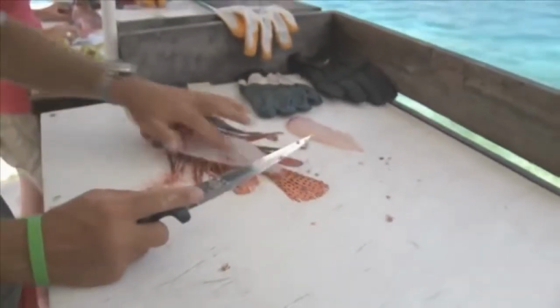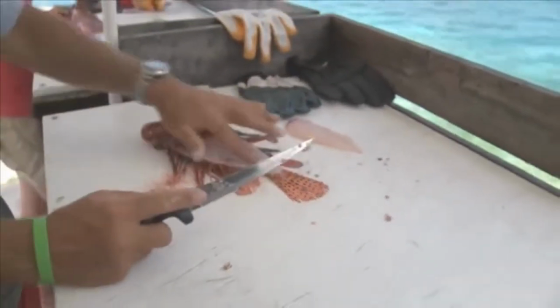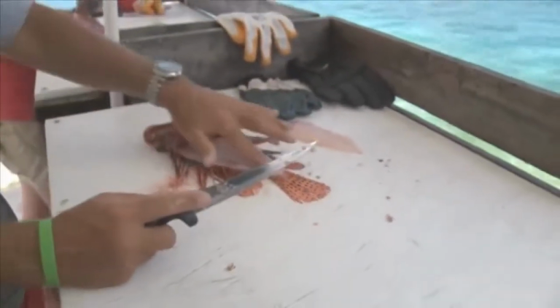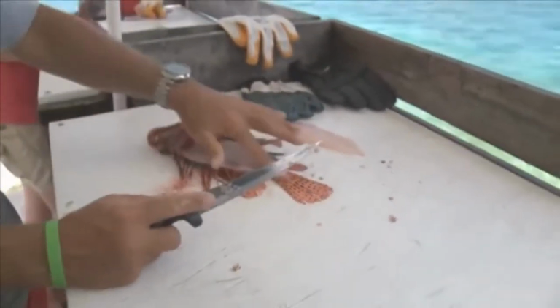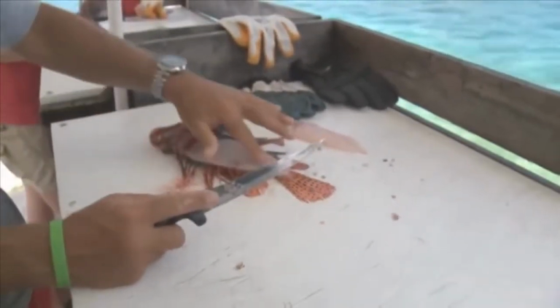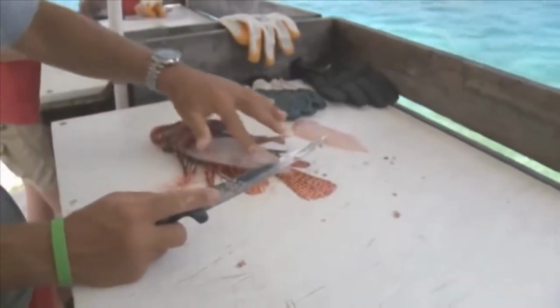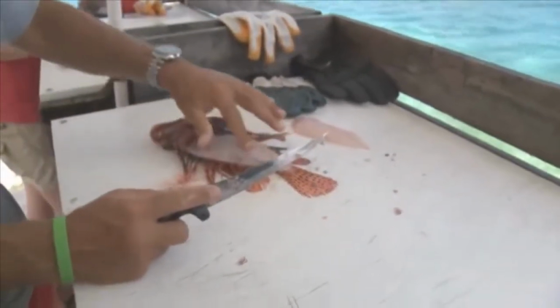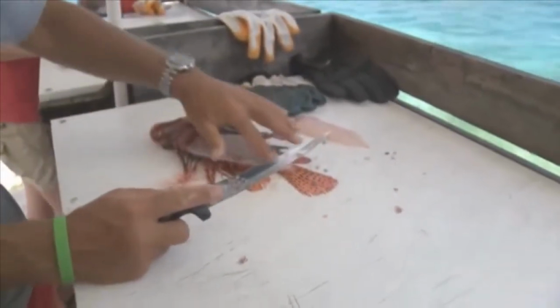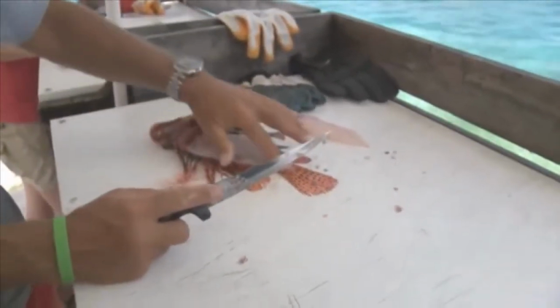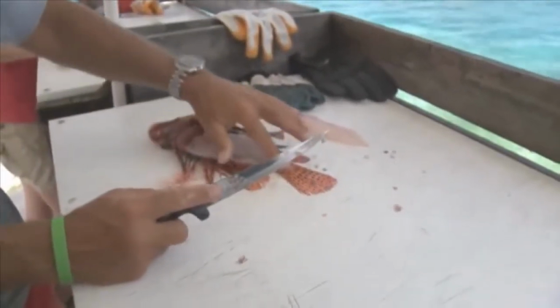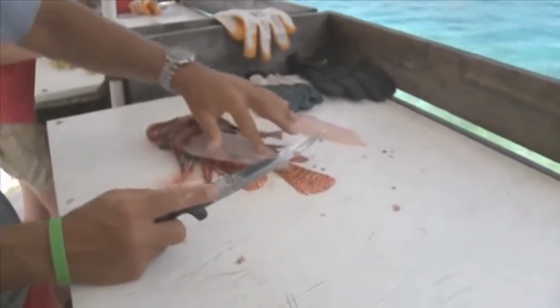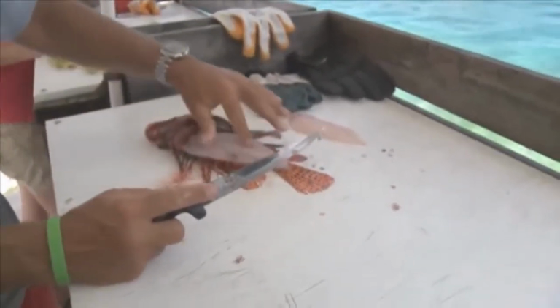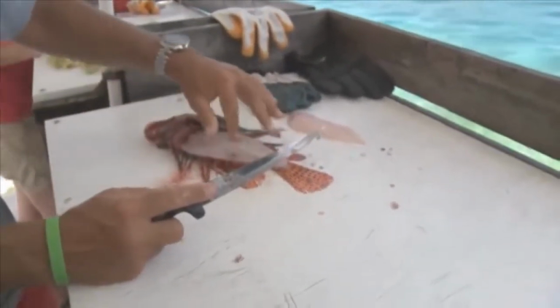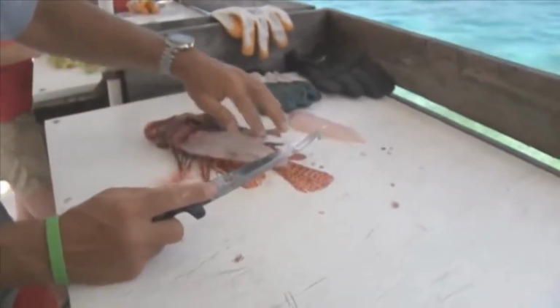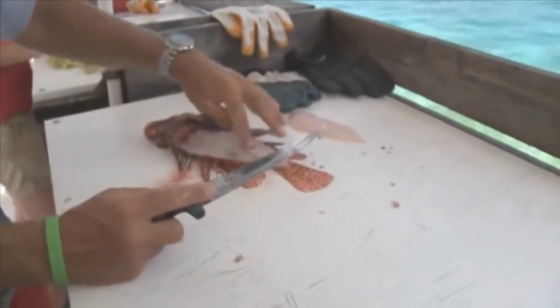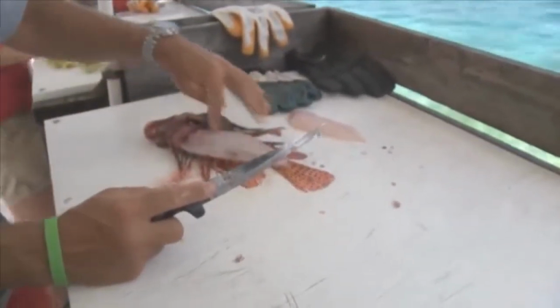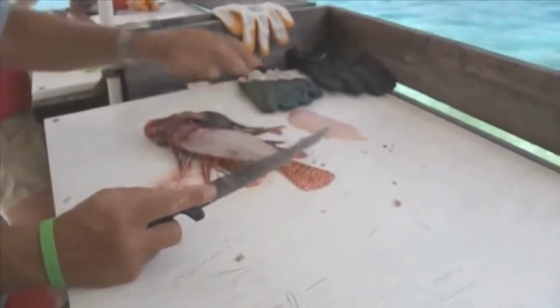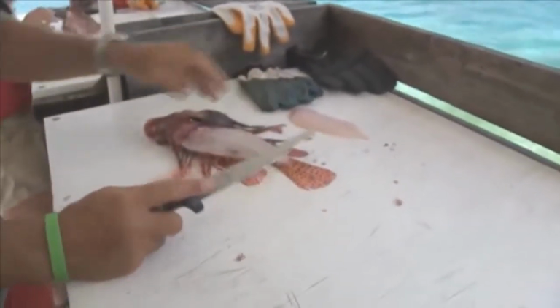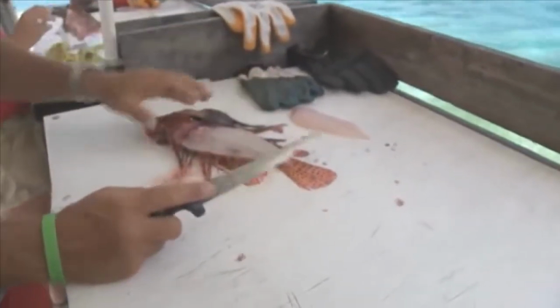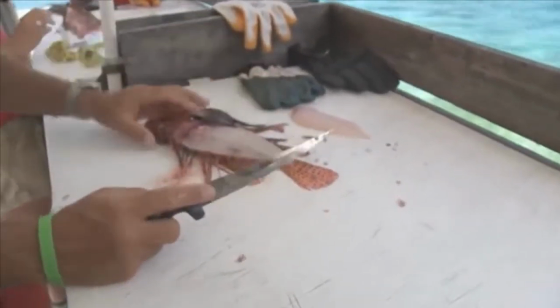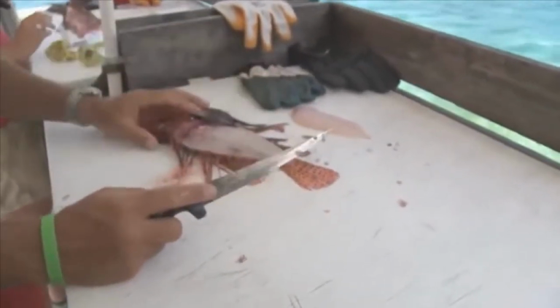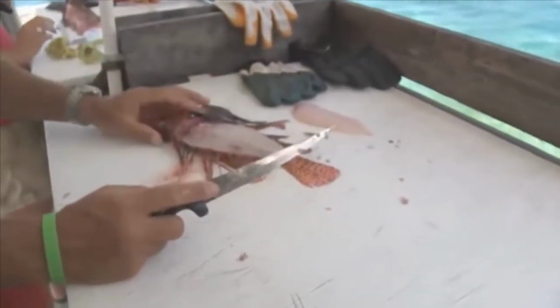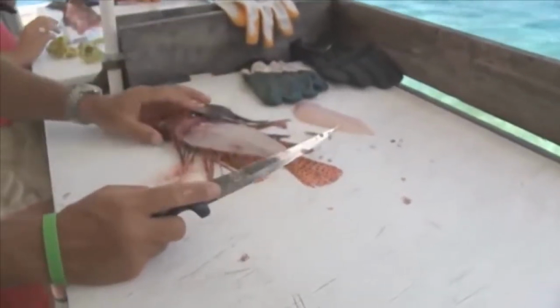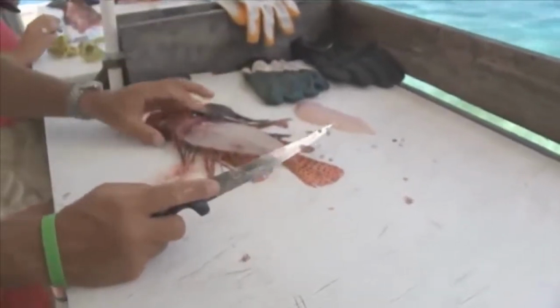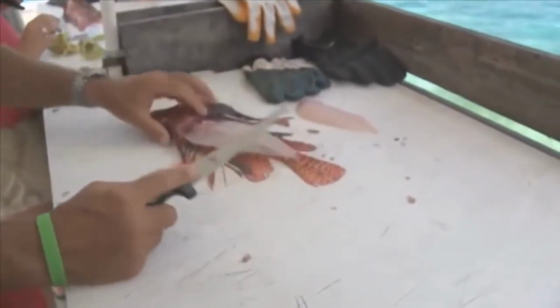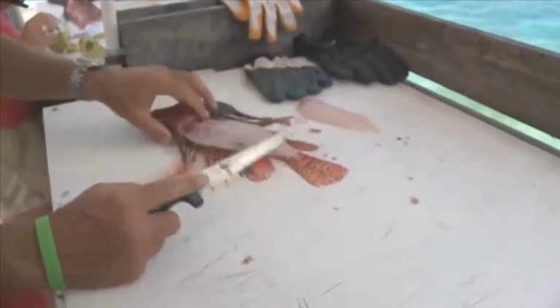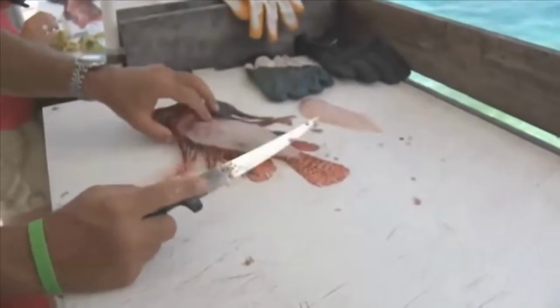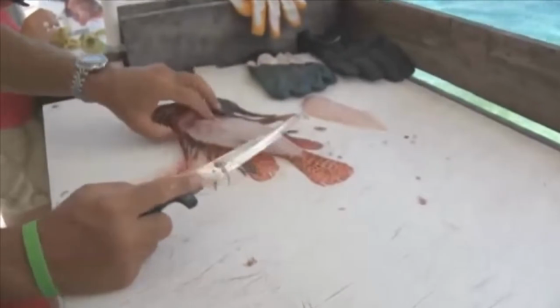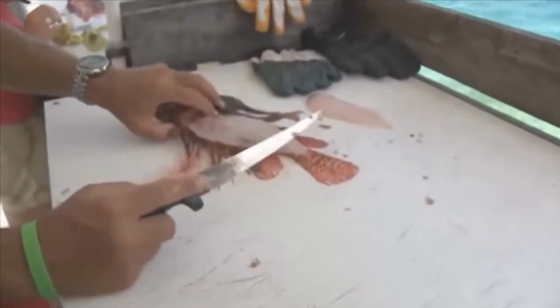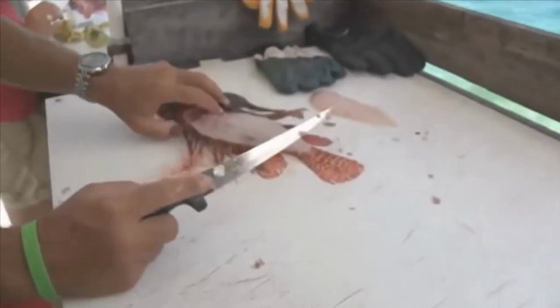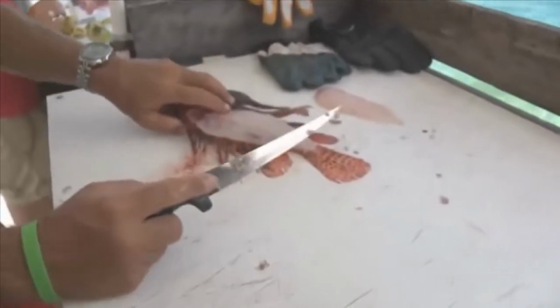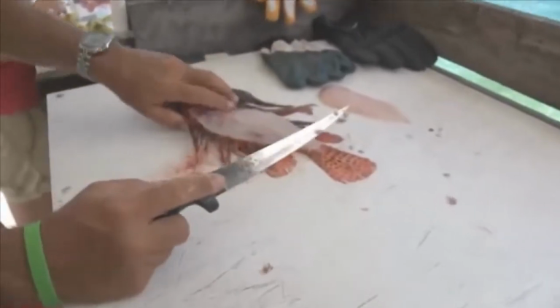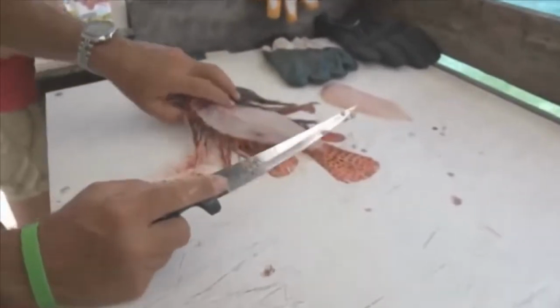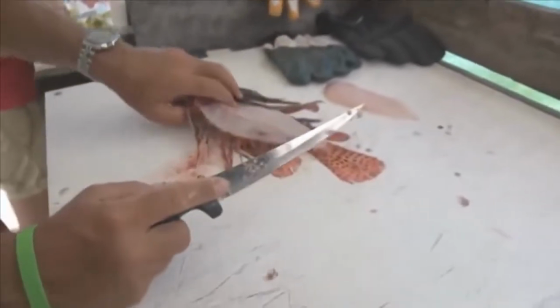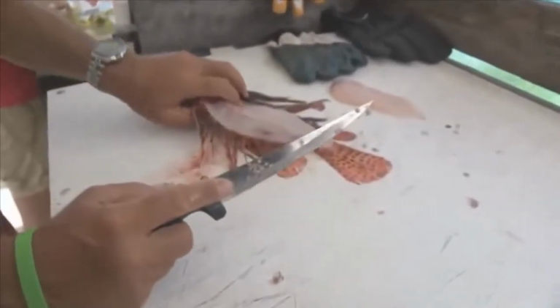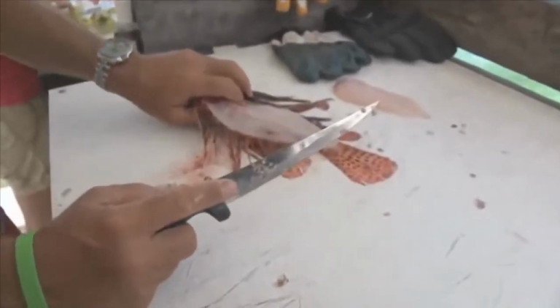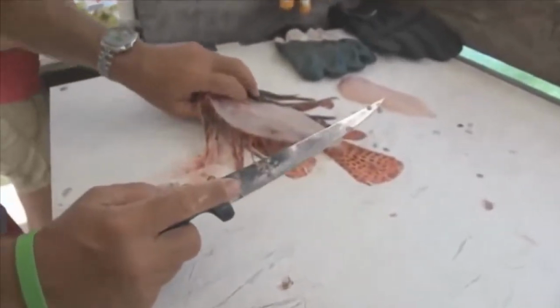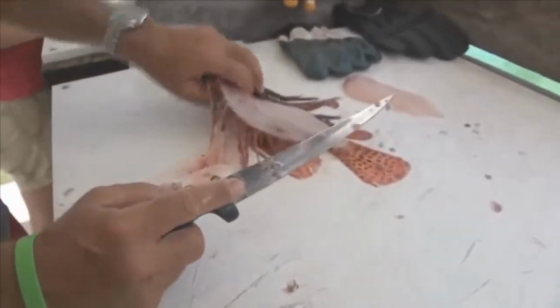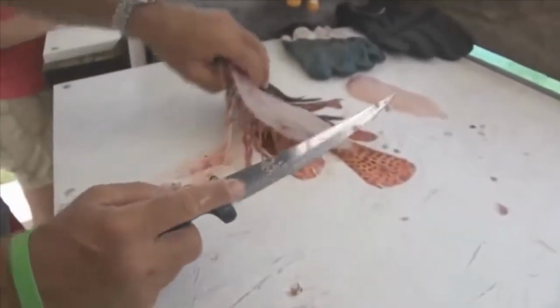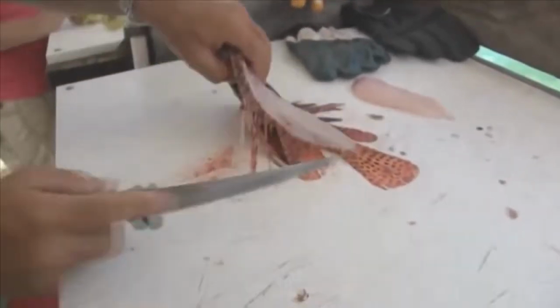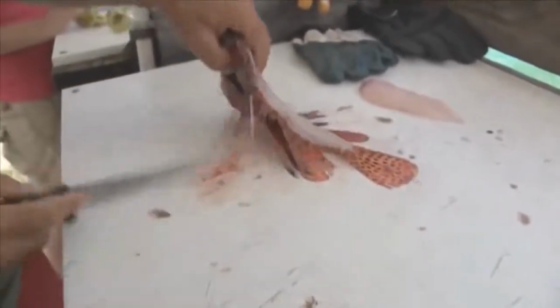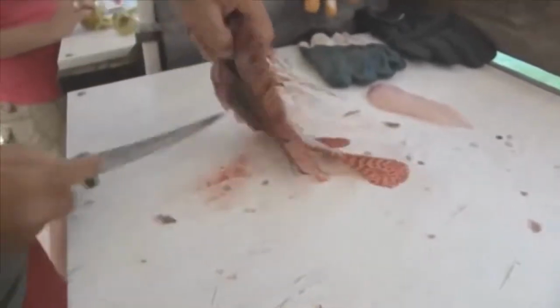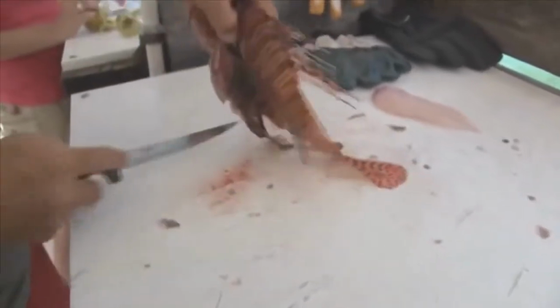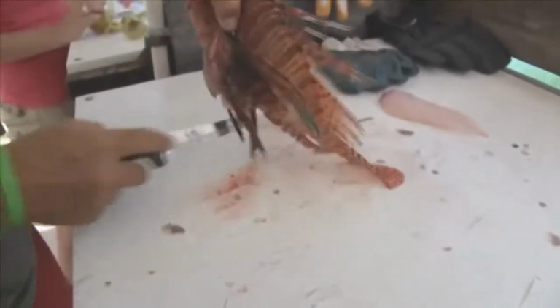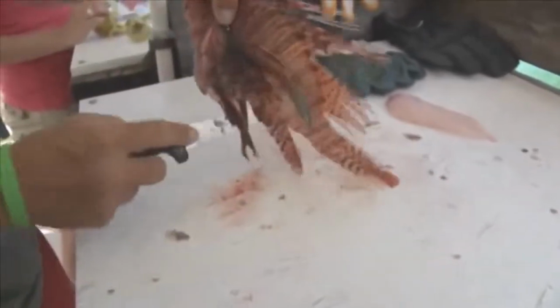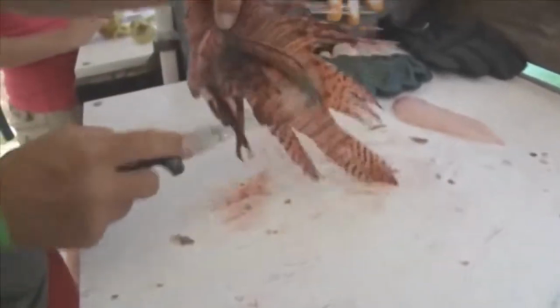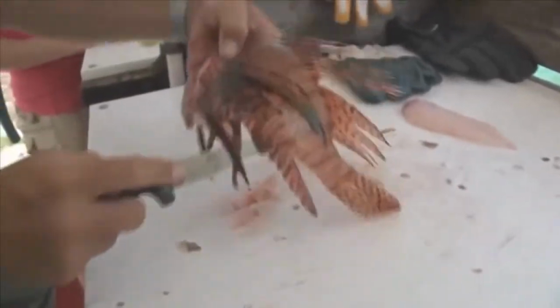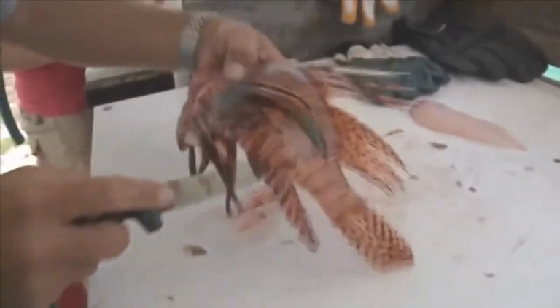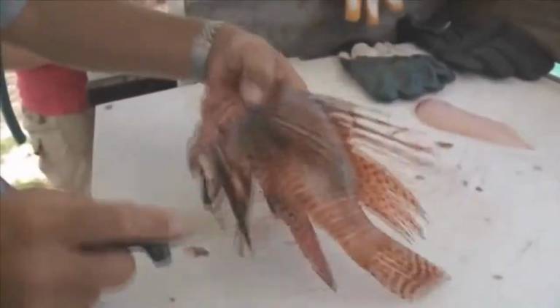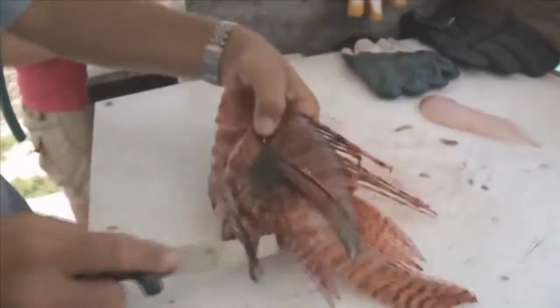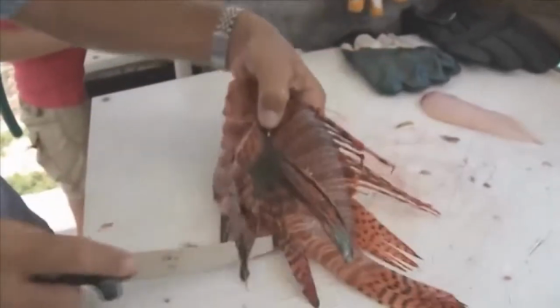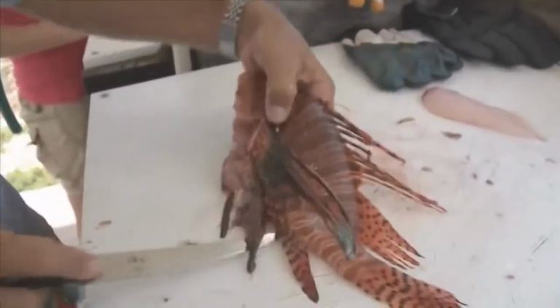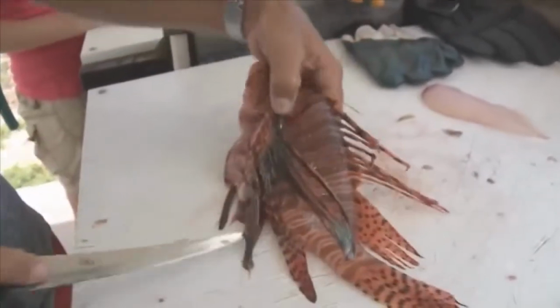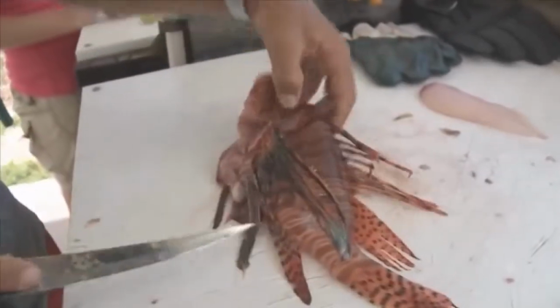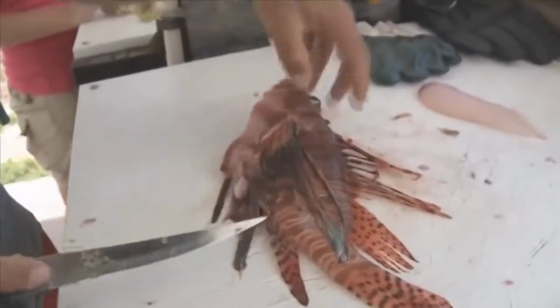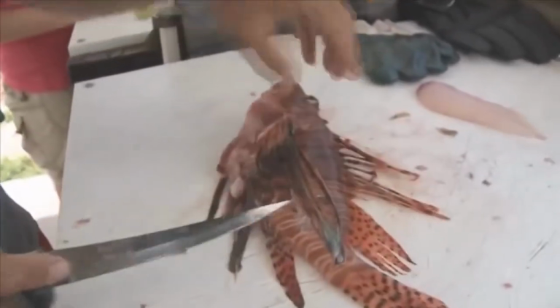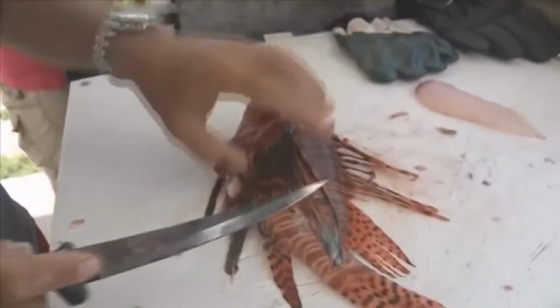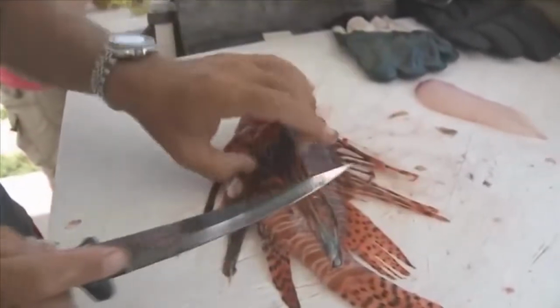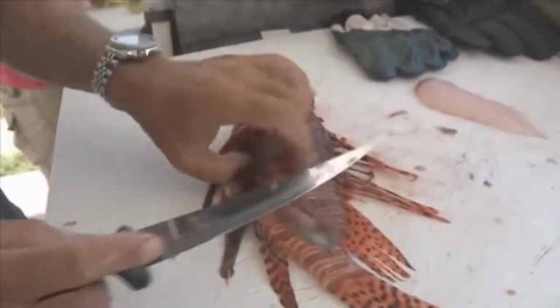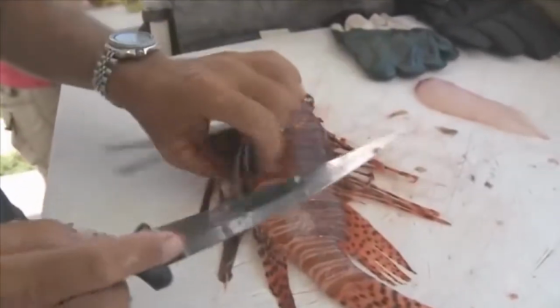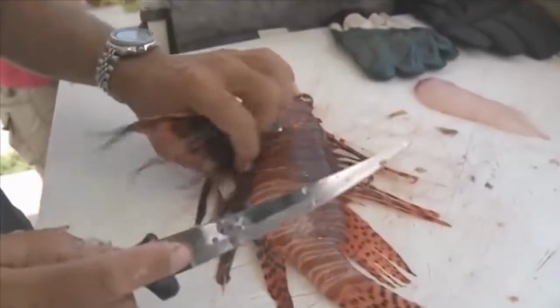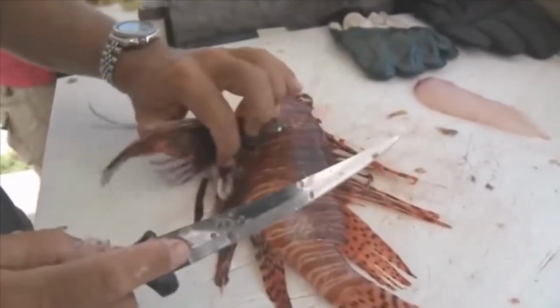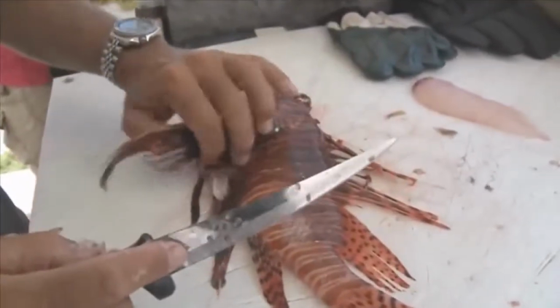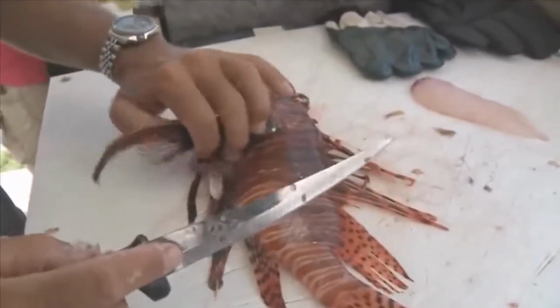We have a nice little fillet off of that. I probably could have done a better job on this part right here, but still, that's a good fillet. This one fish would make, you know, enough for a sandwich or two.